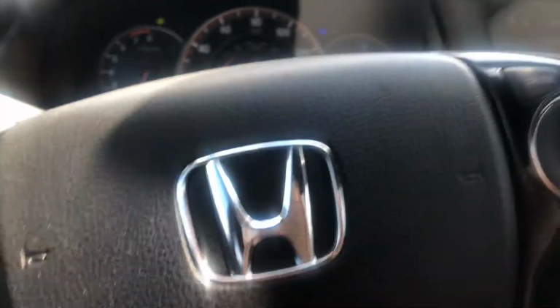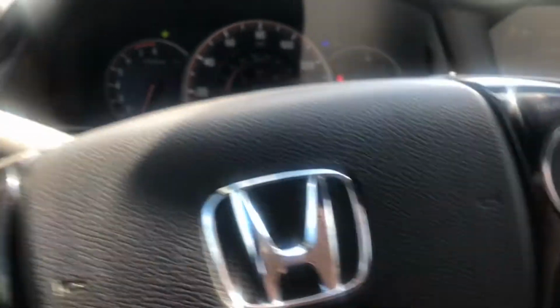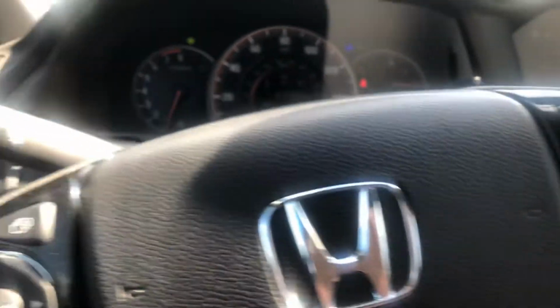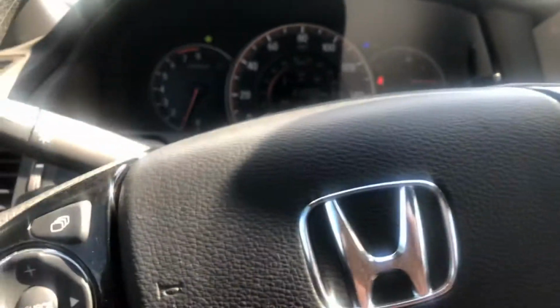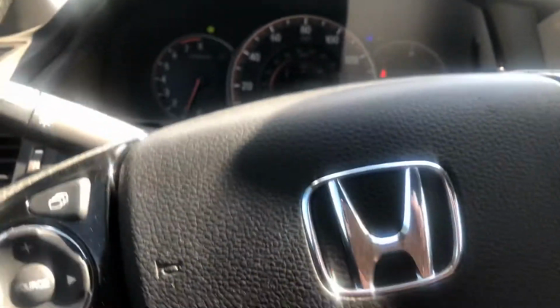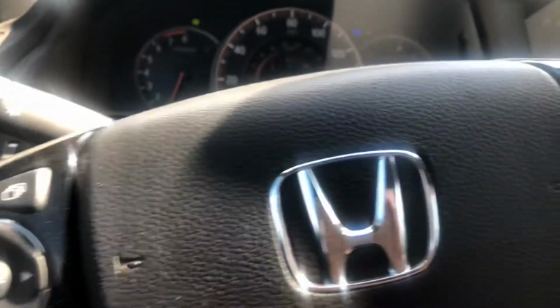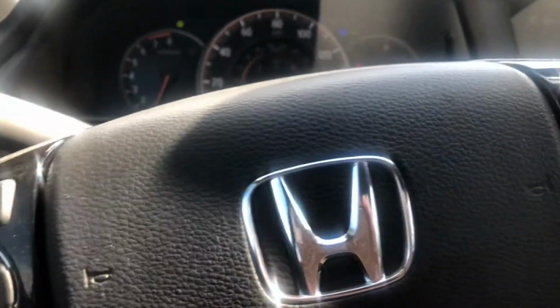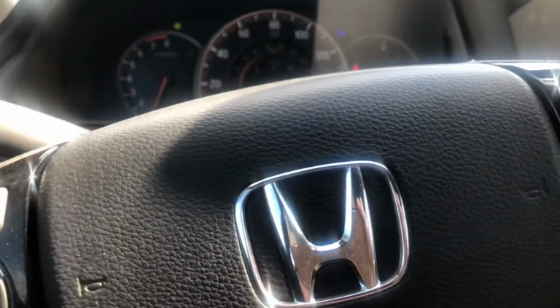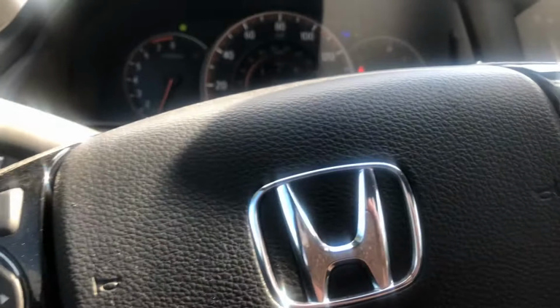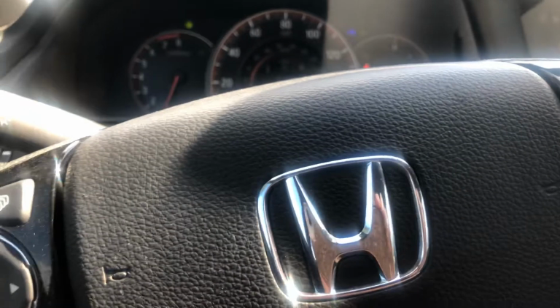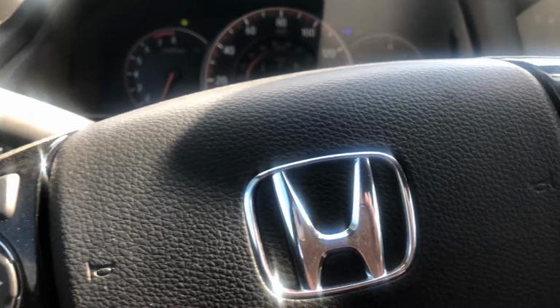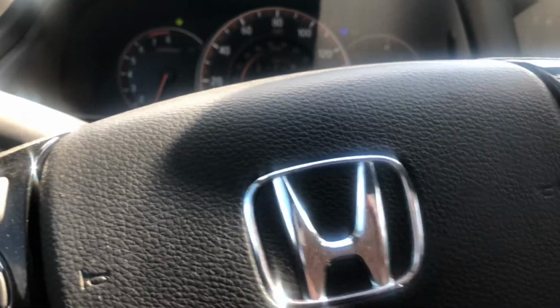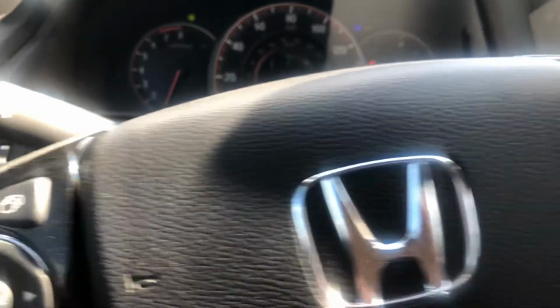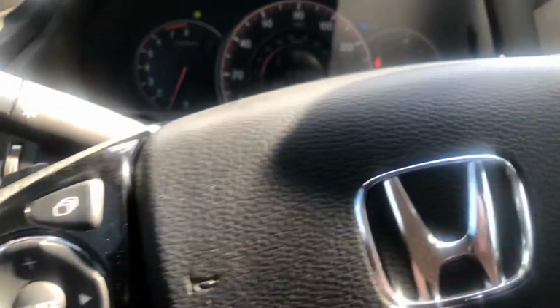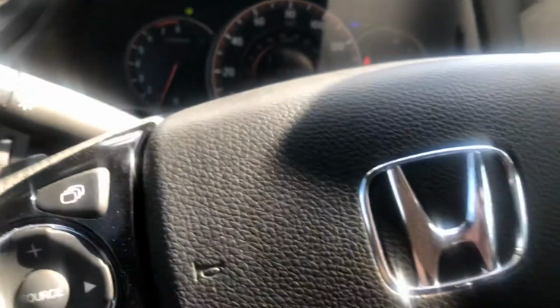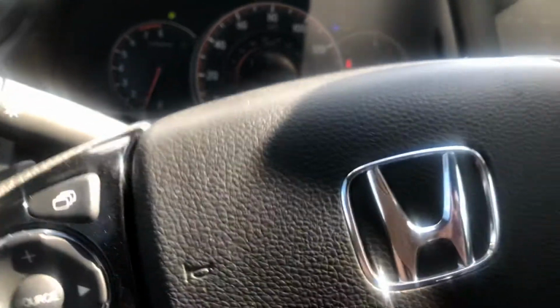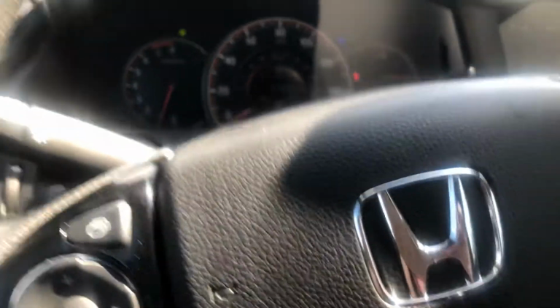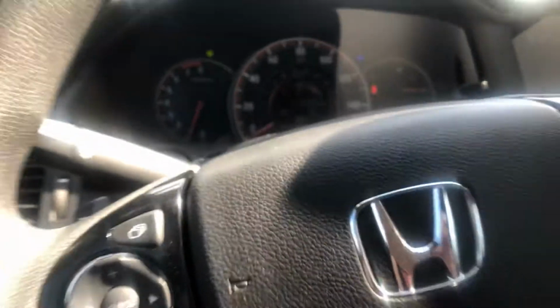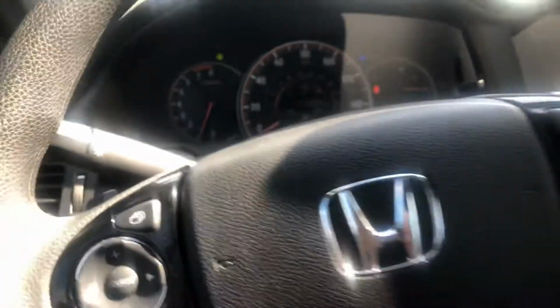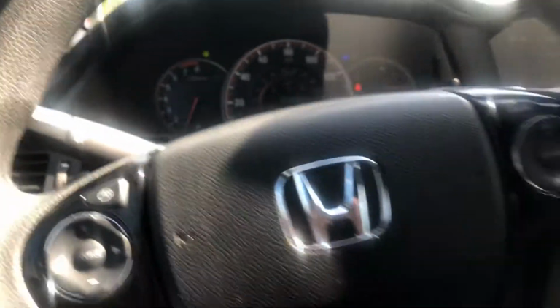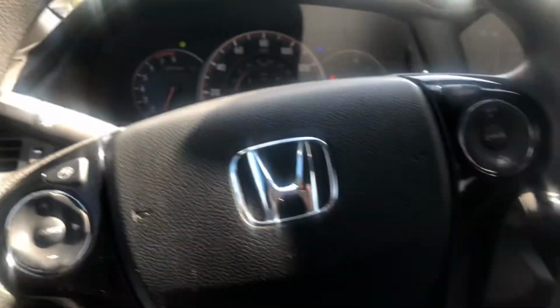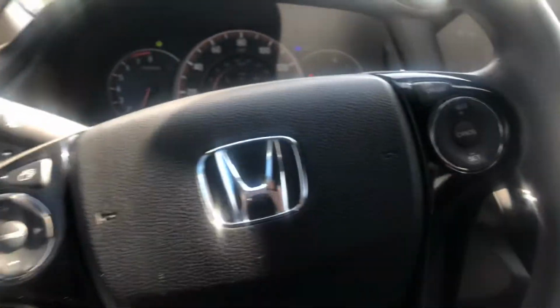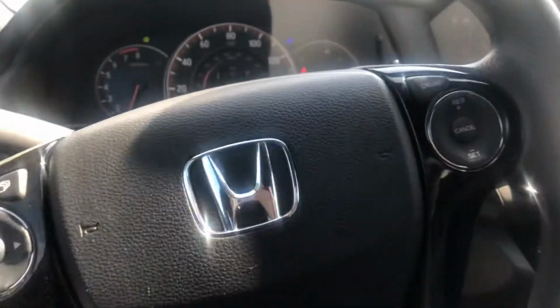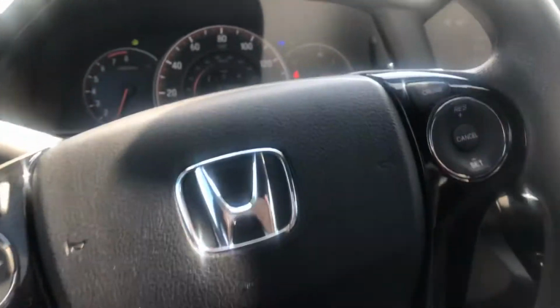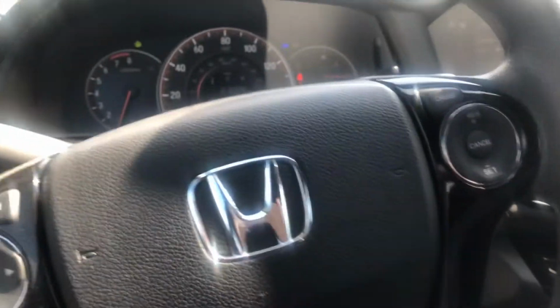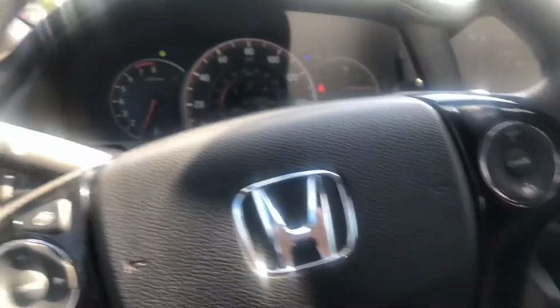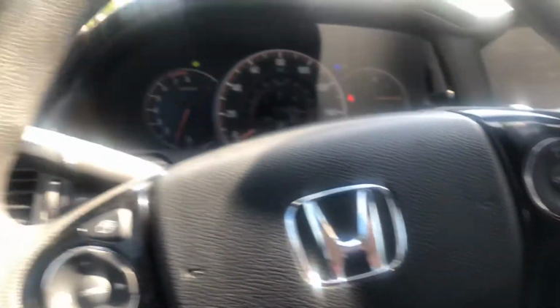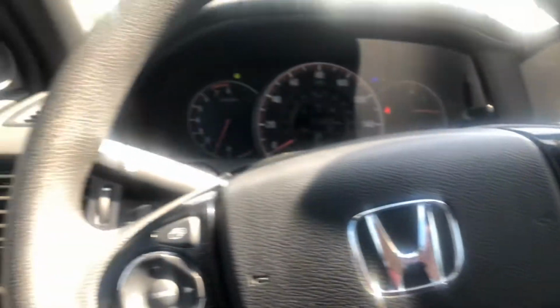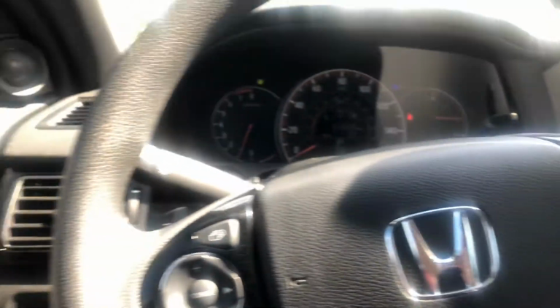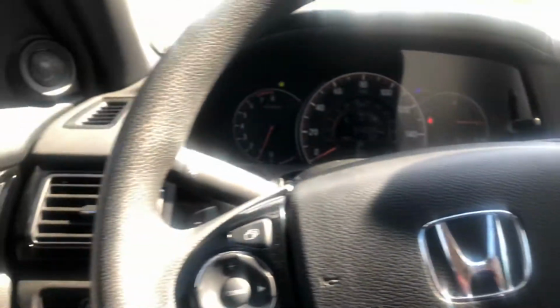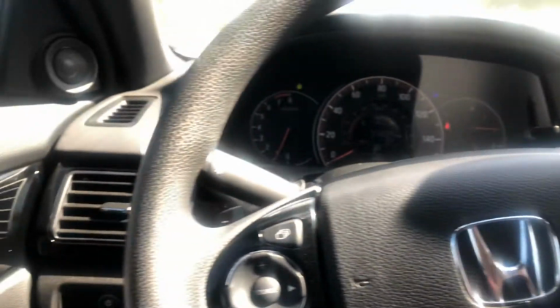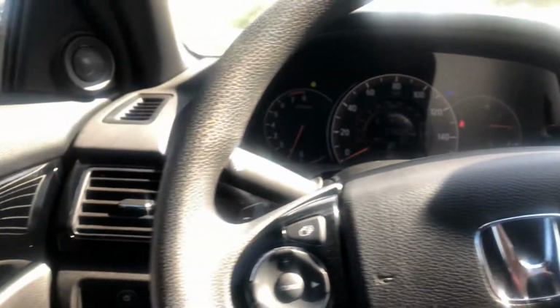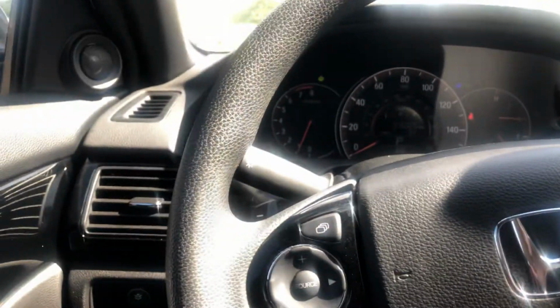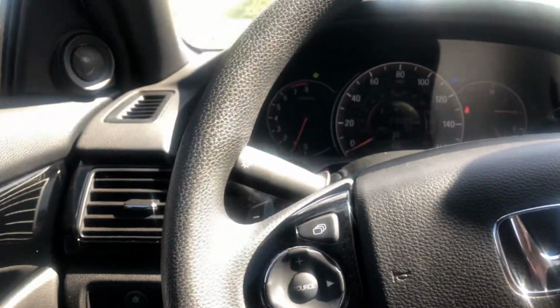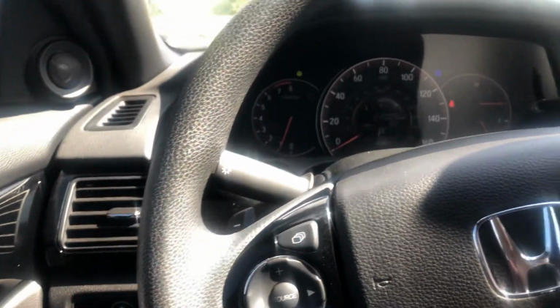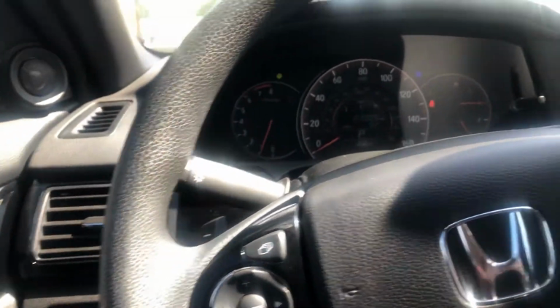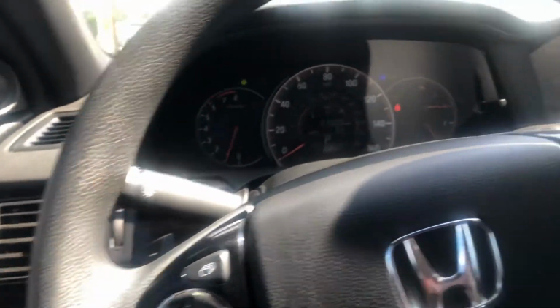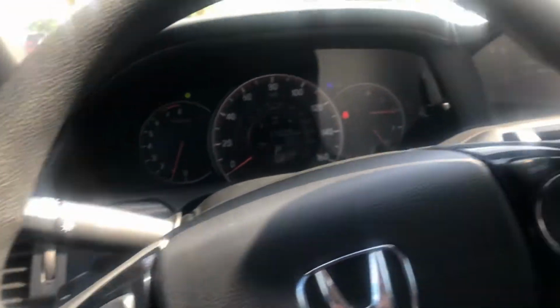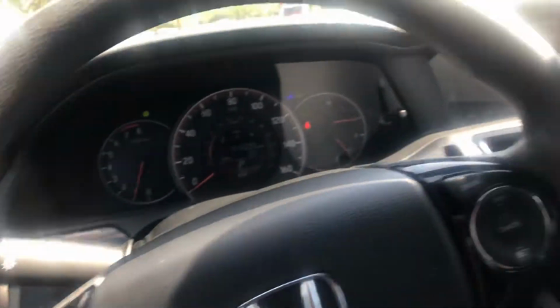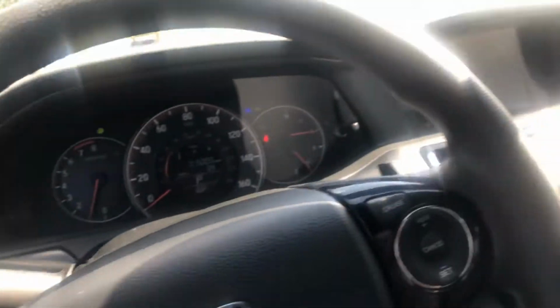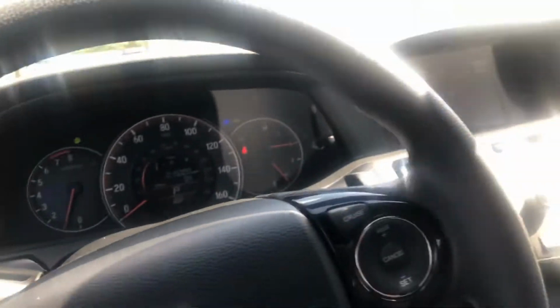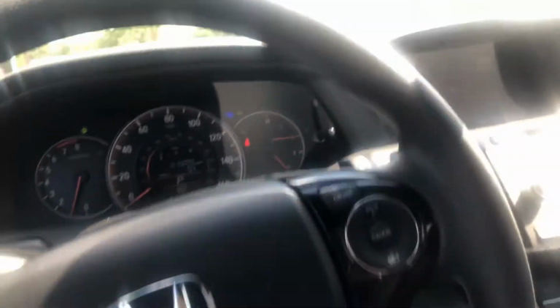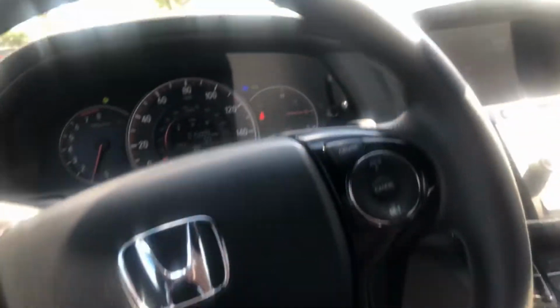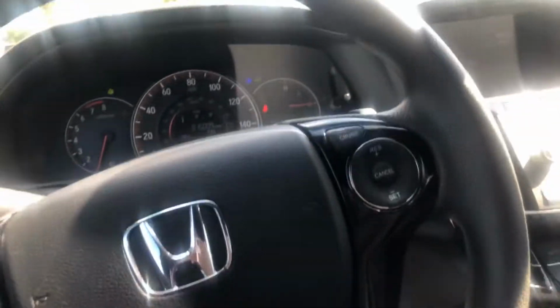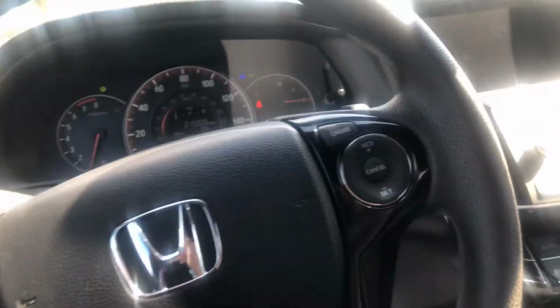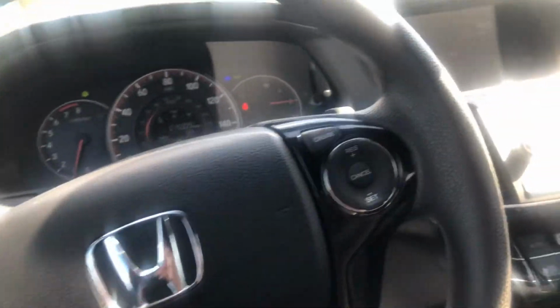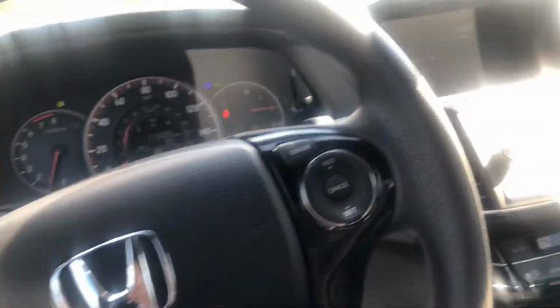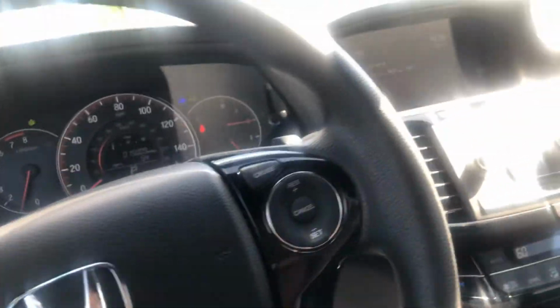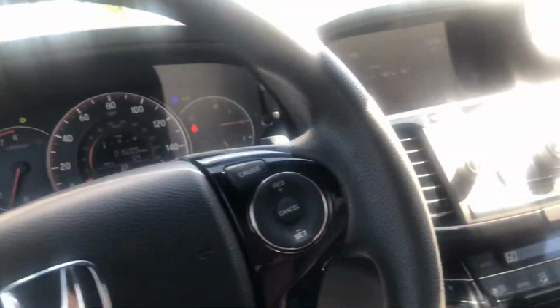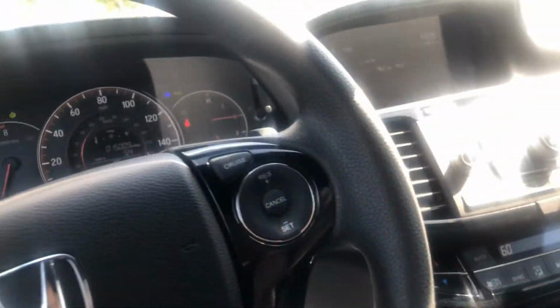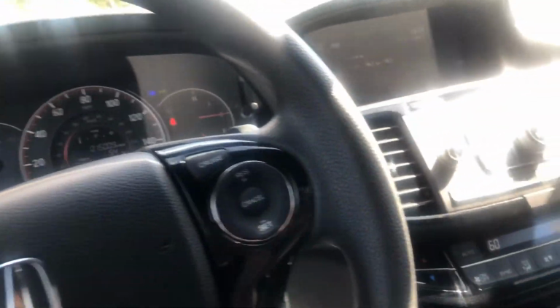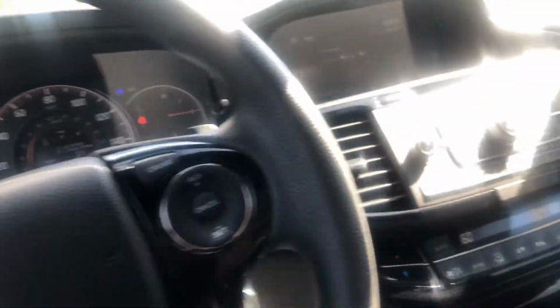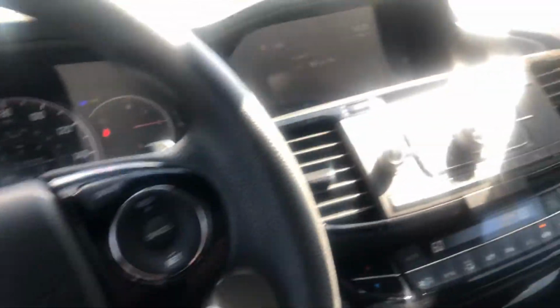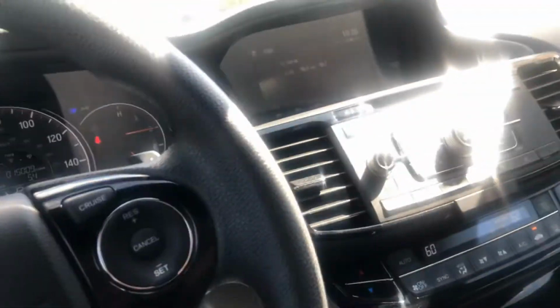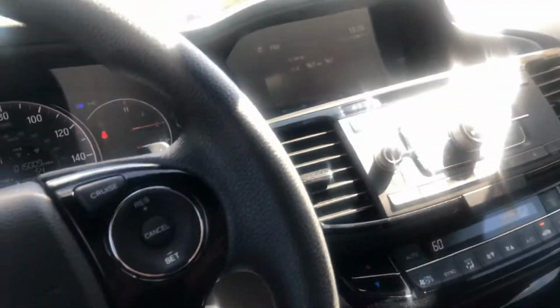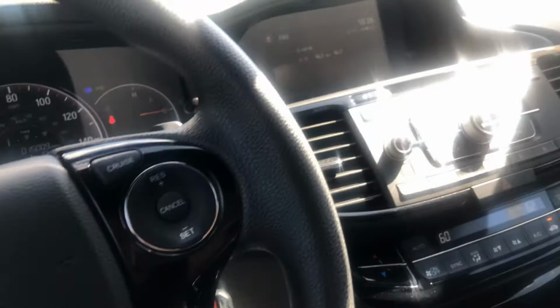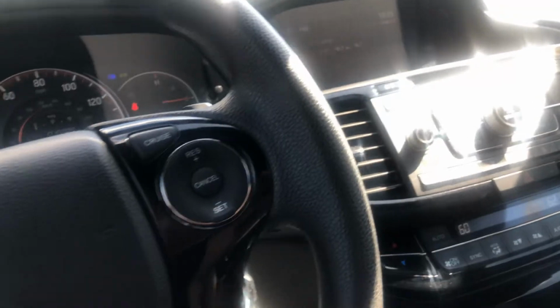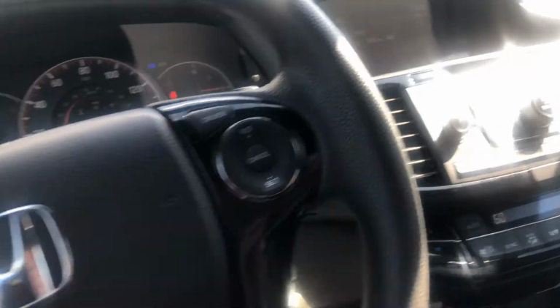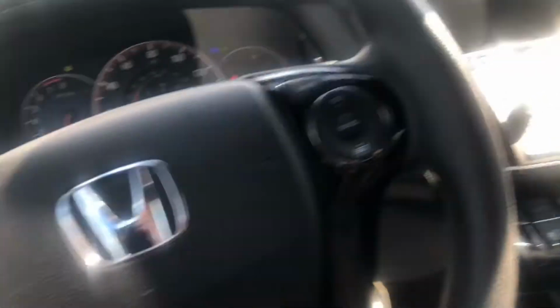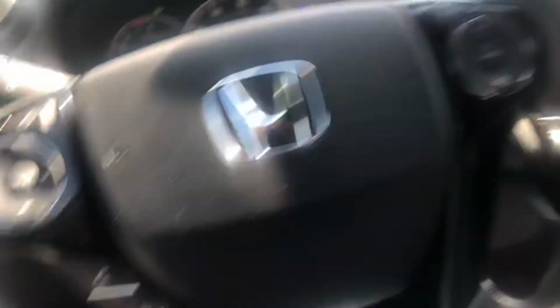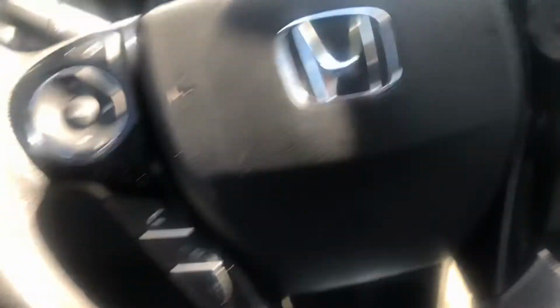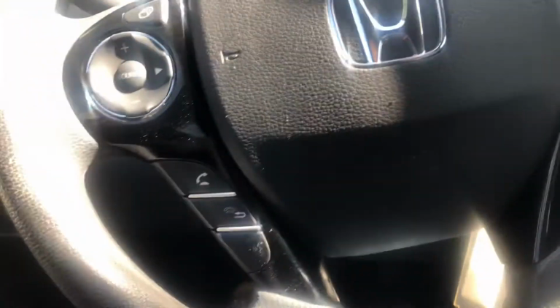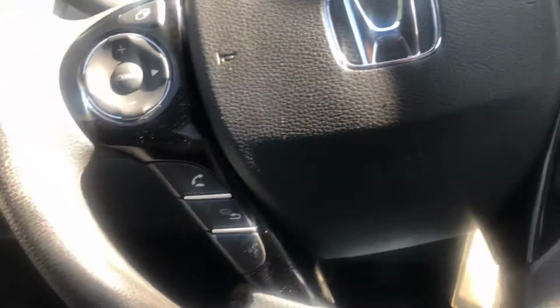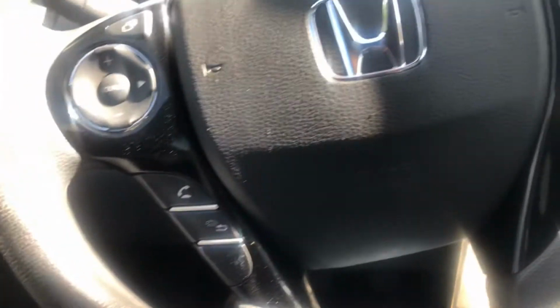The AC is blowing cold, so that's a good sign. And there's your Bluetooth.